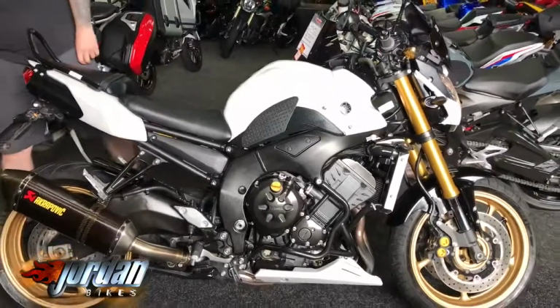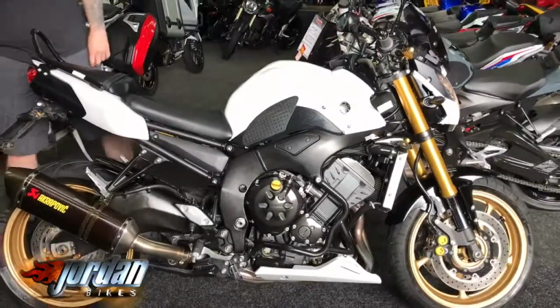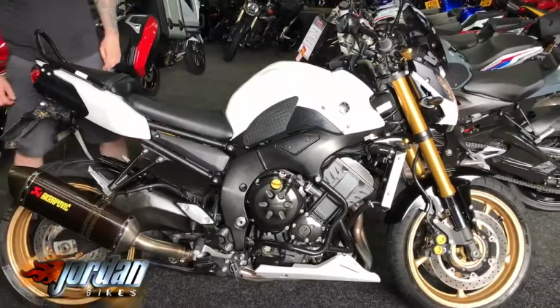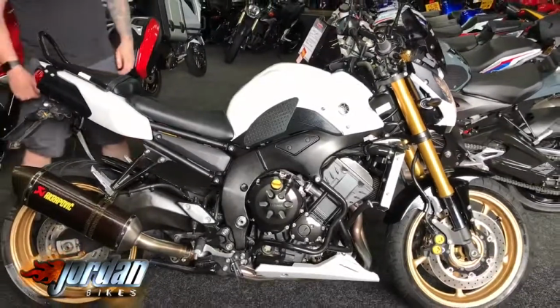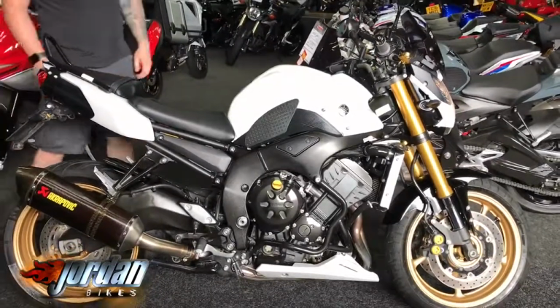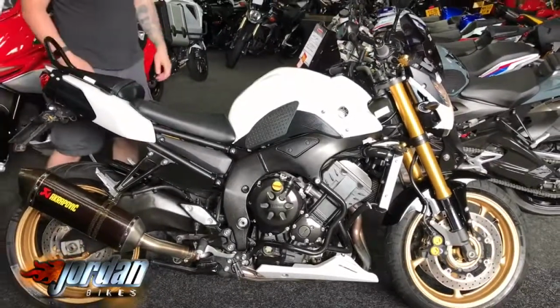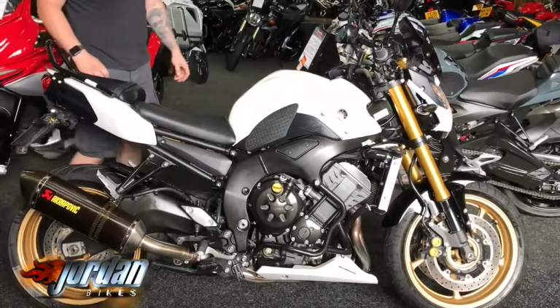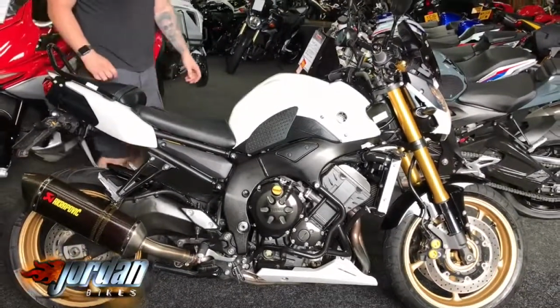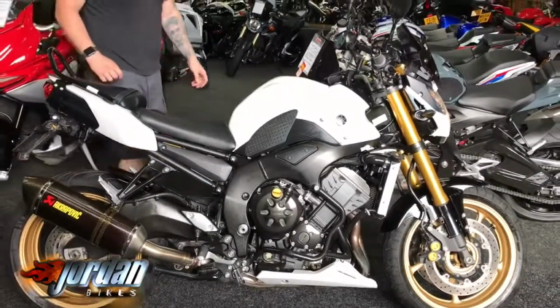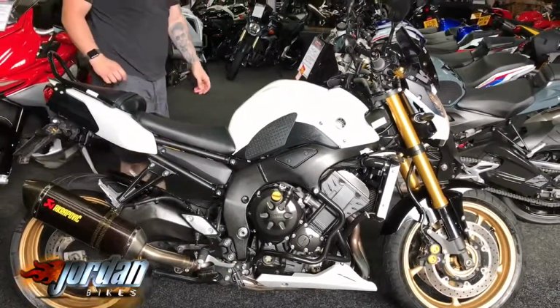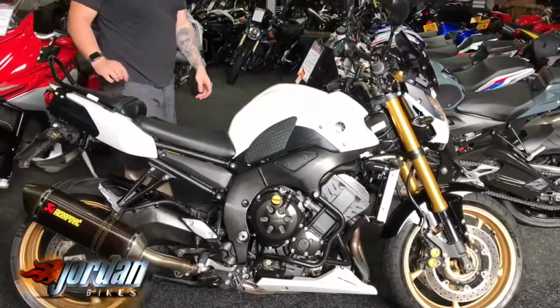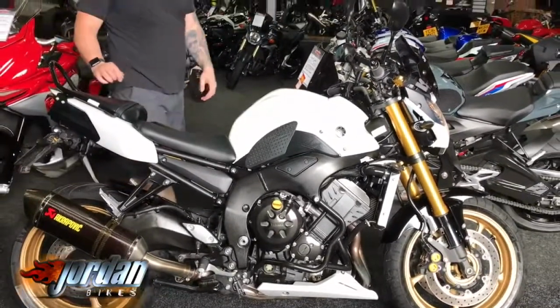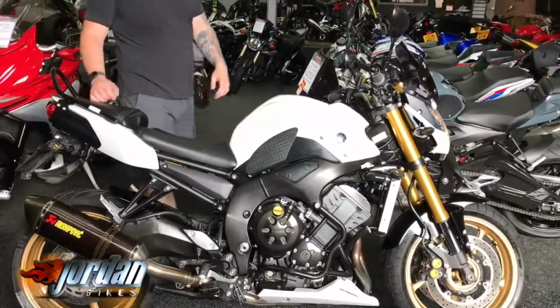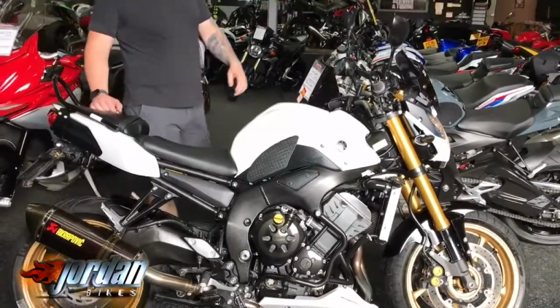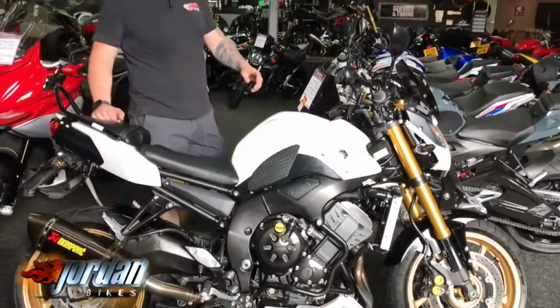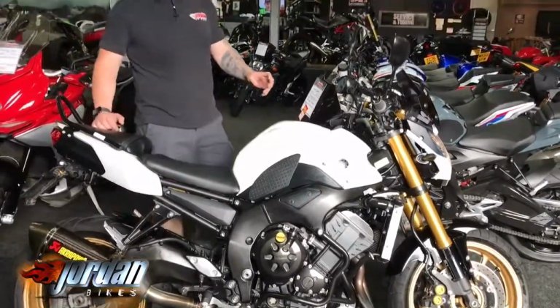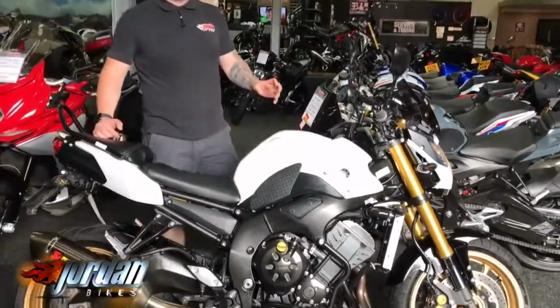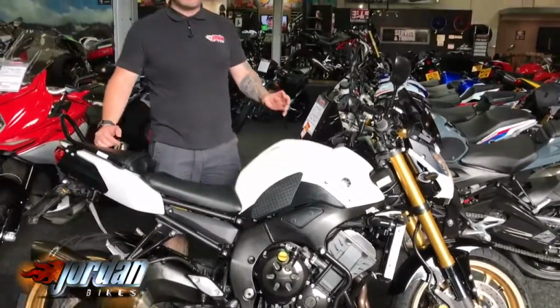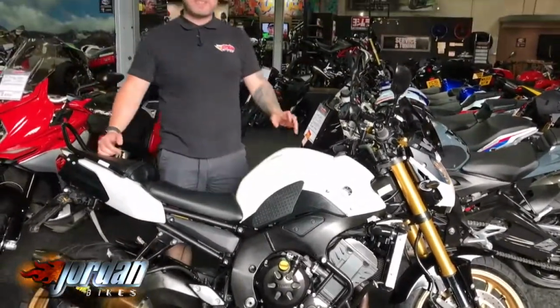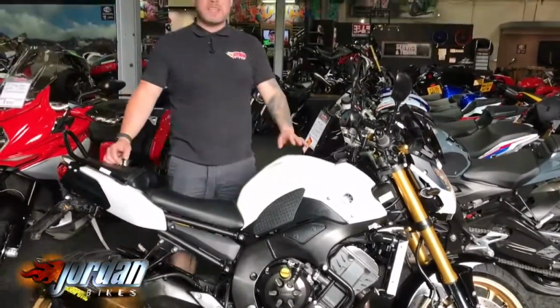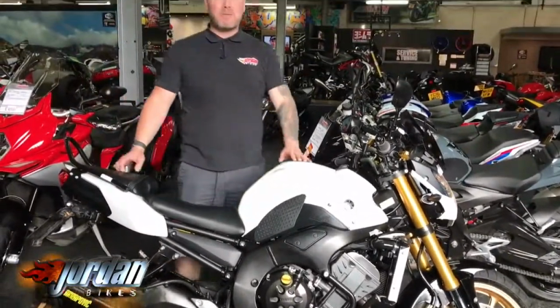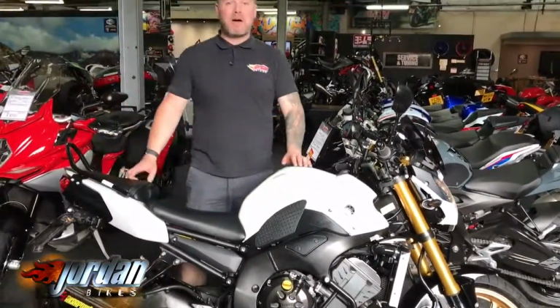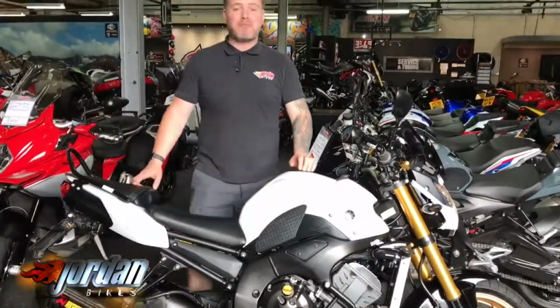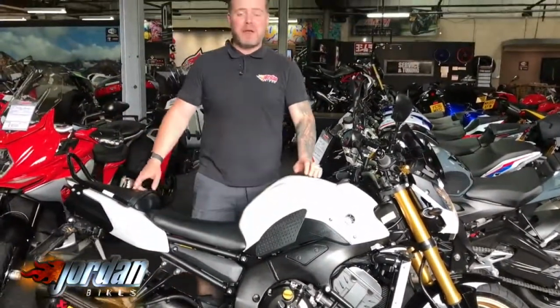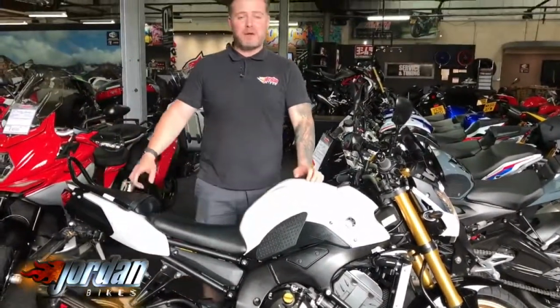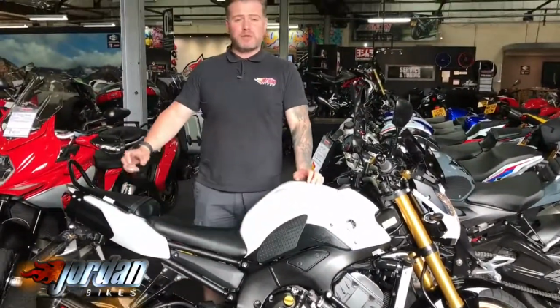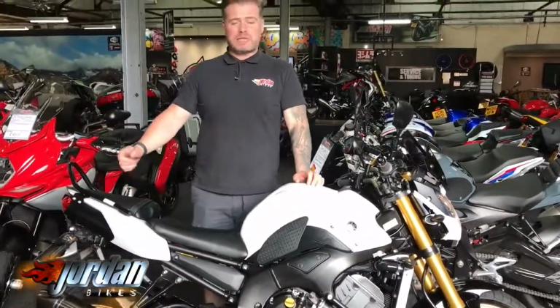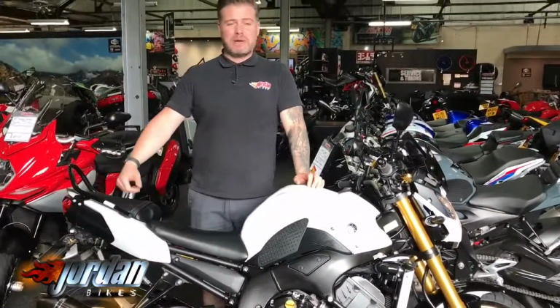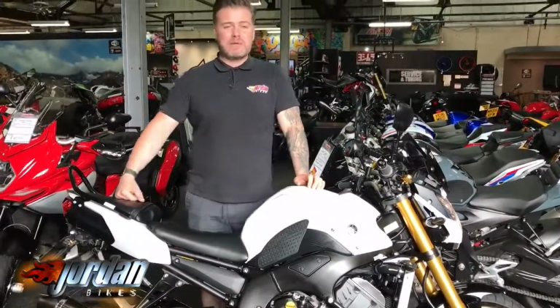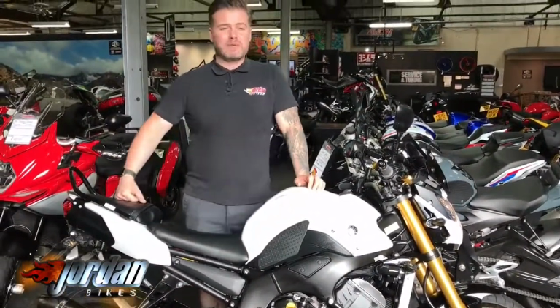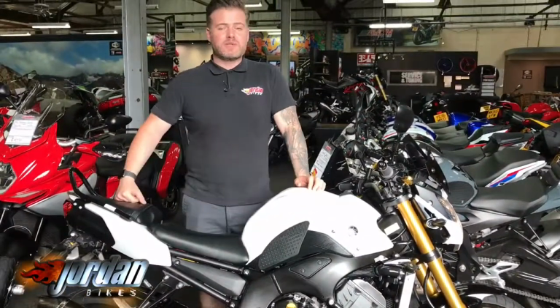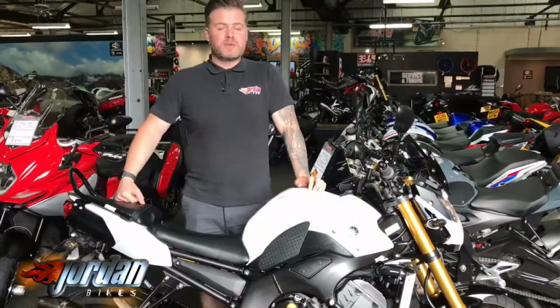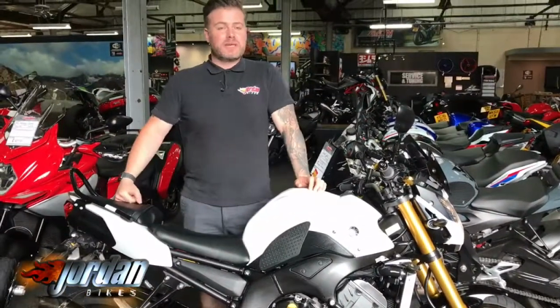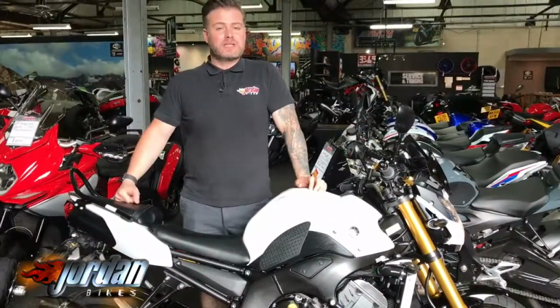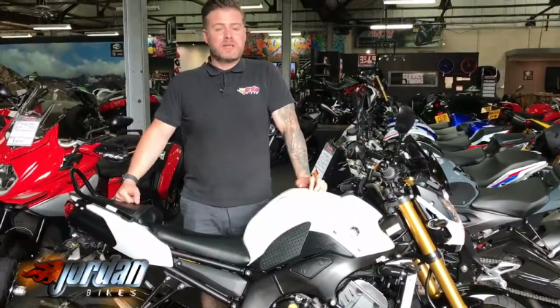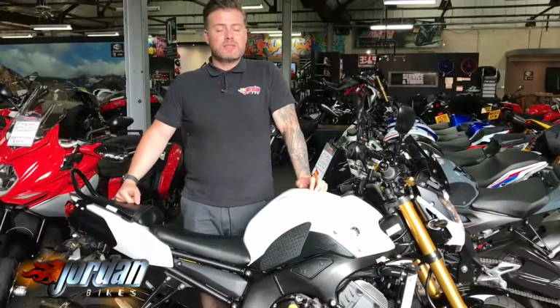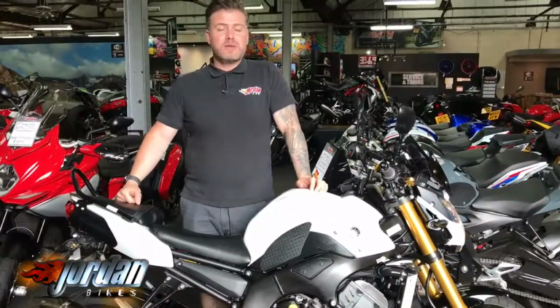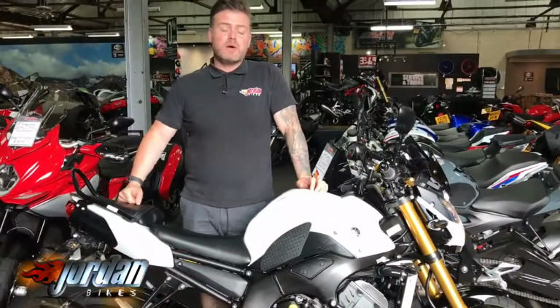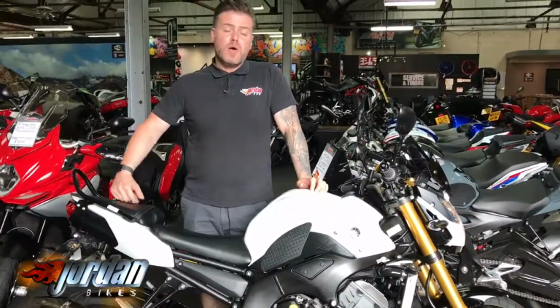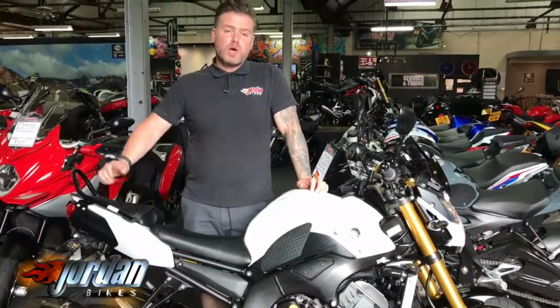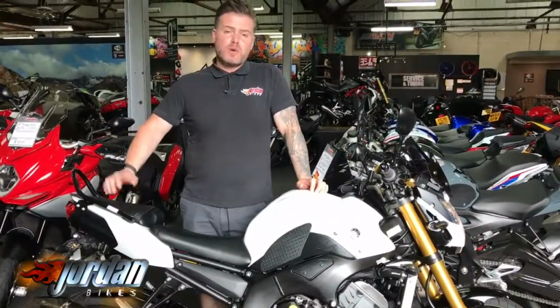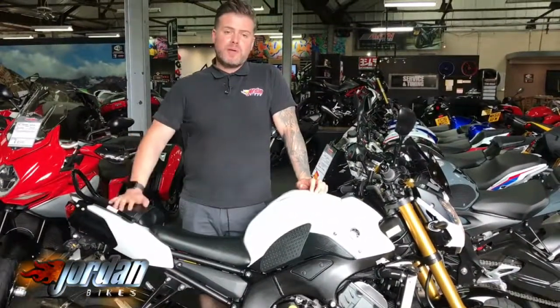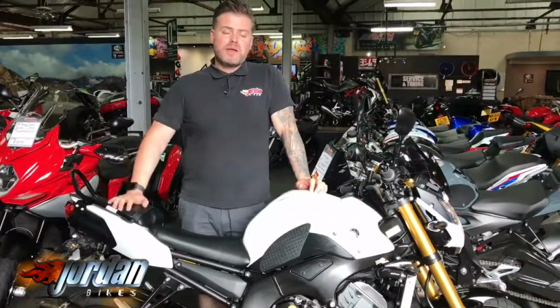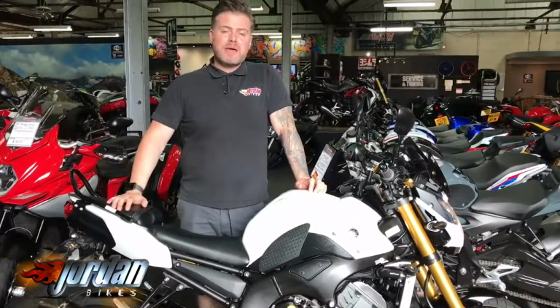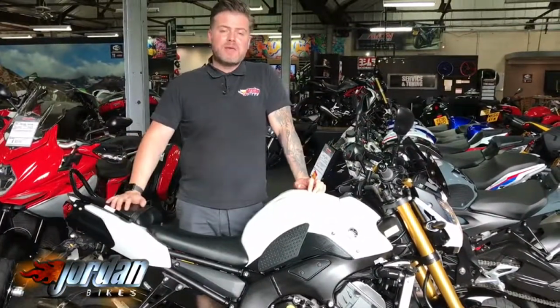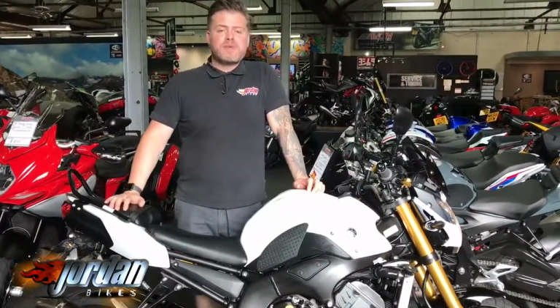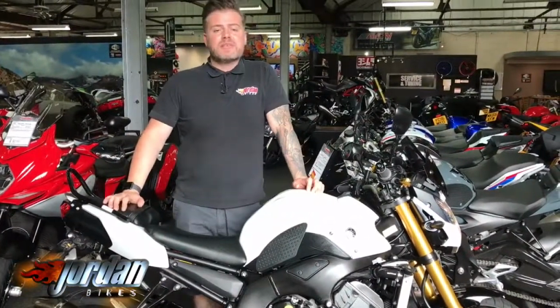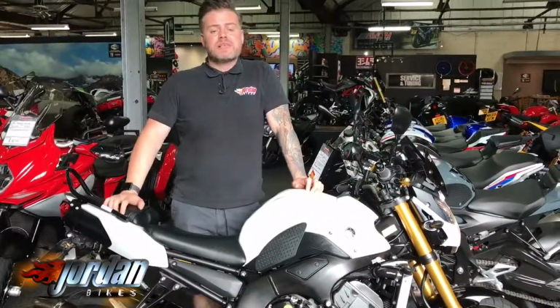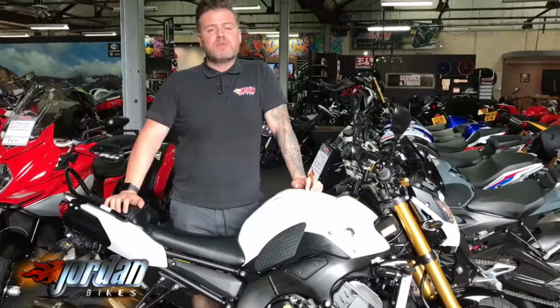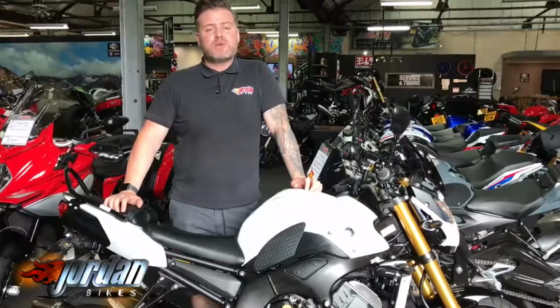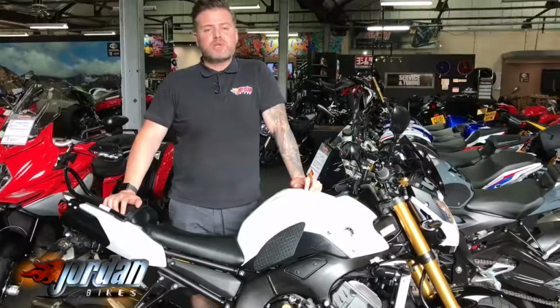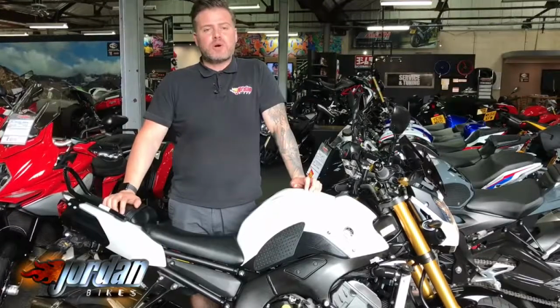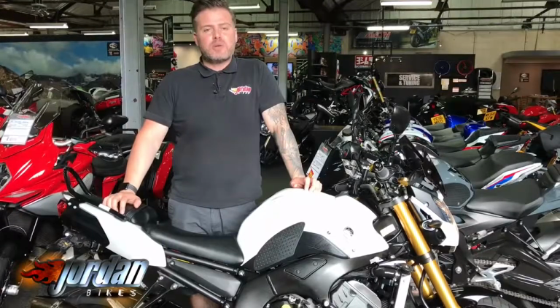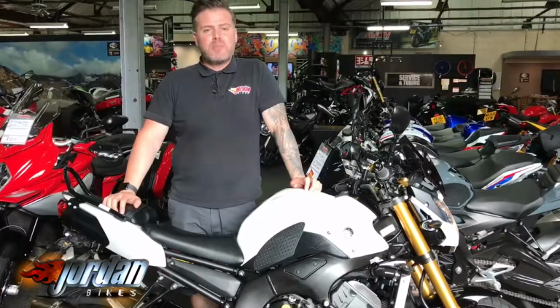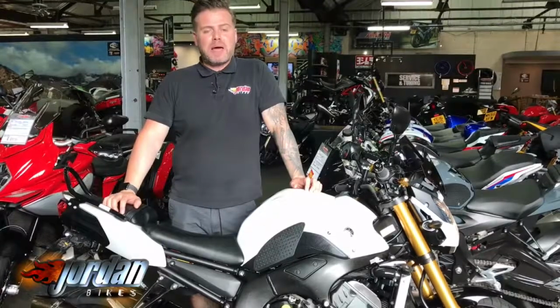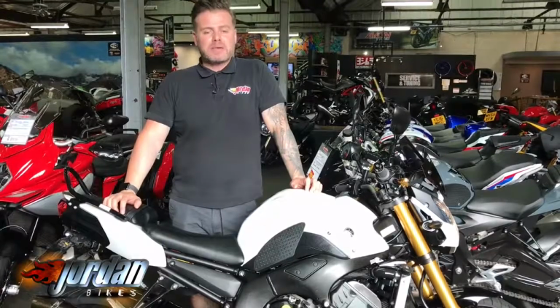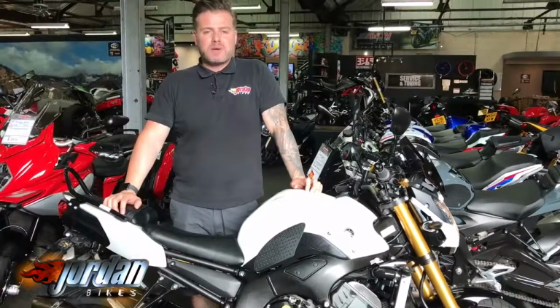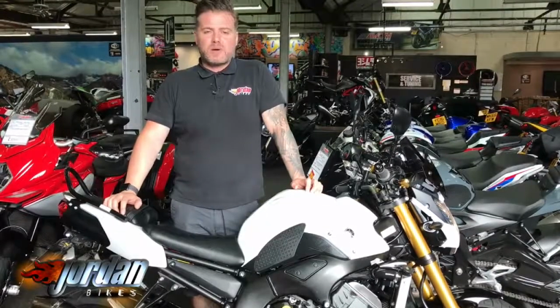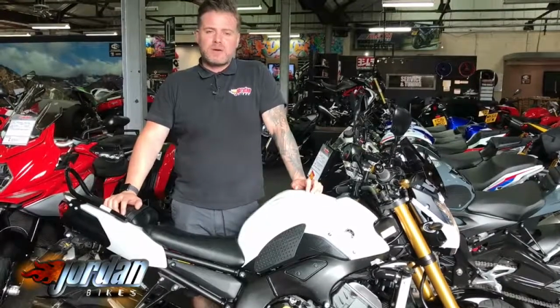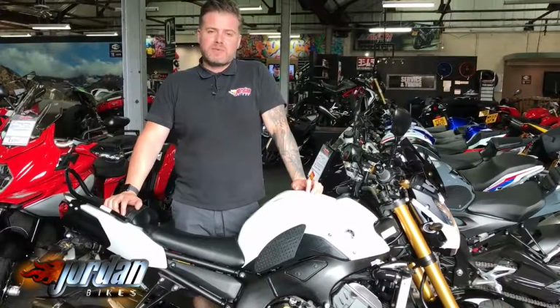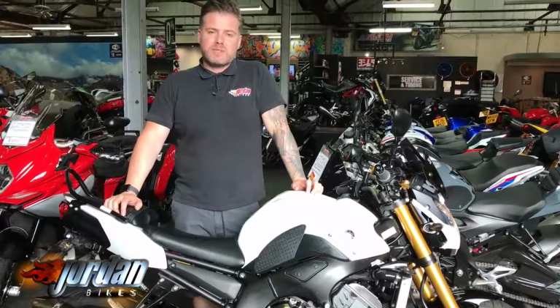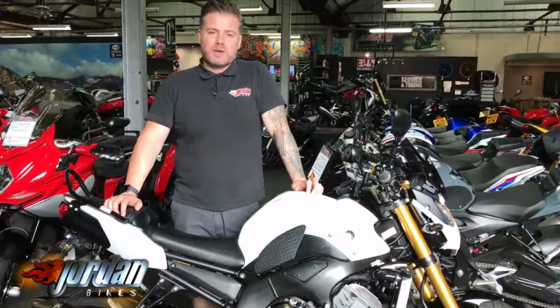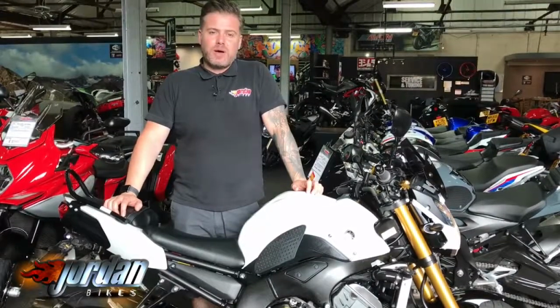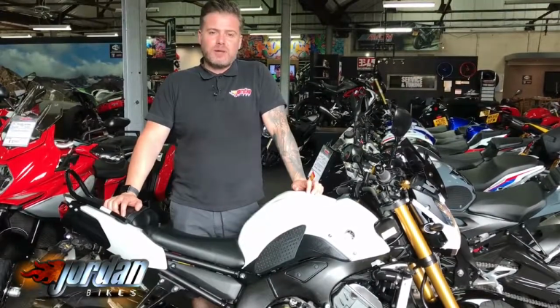That has got the baffle in, so if you did want to take the baffle out it does sound even sweeter. Come down and hear it for yourself at Jordan Bikes, or give us a call.